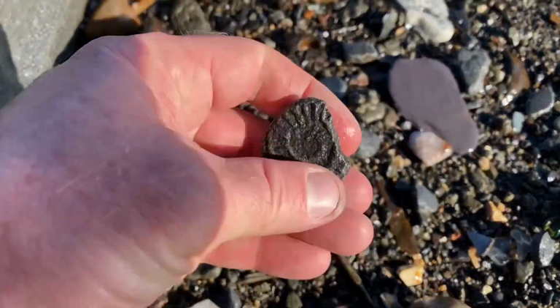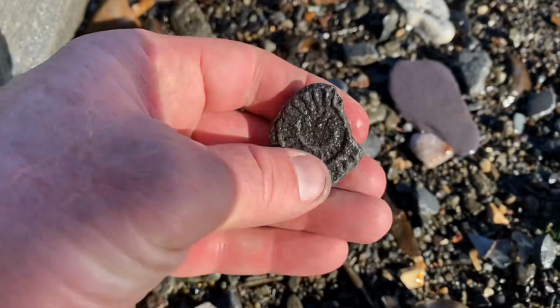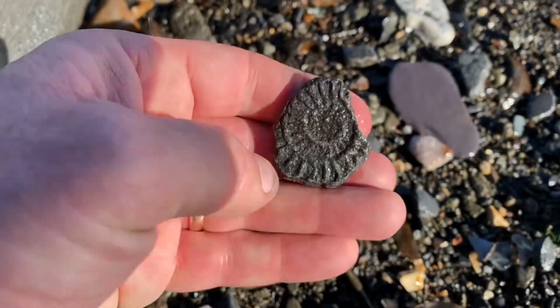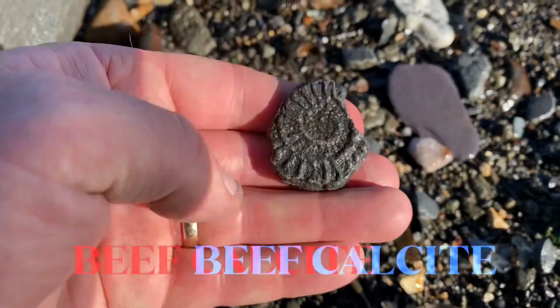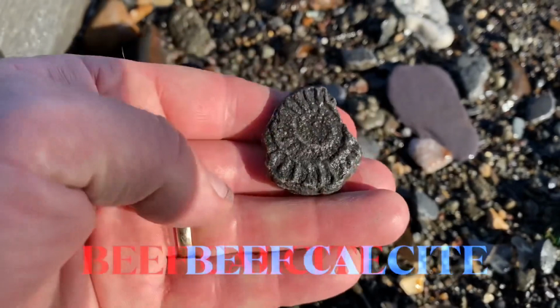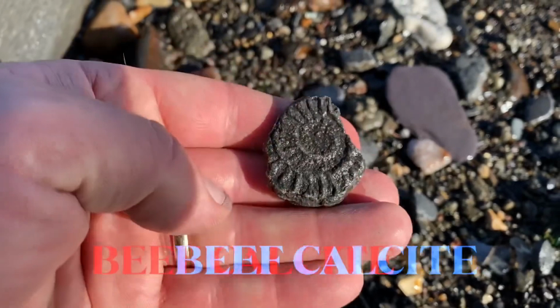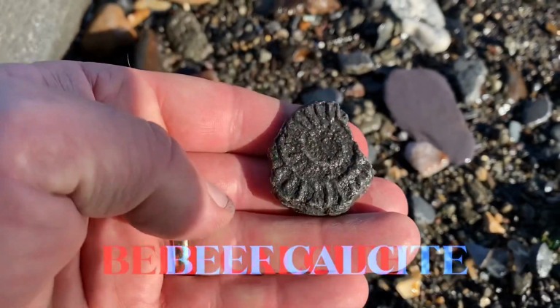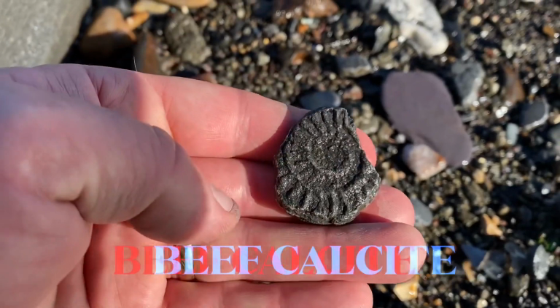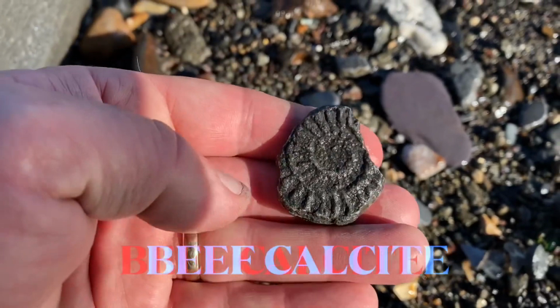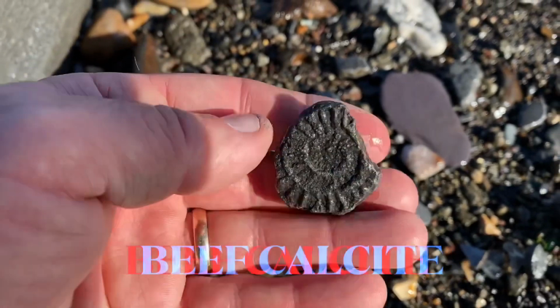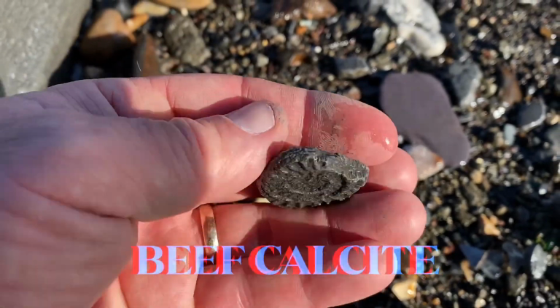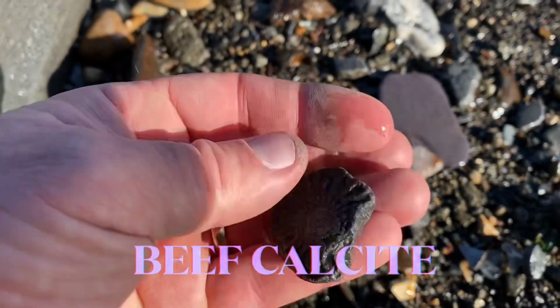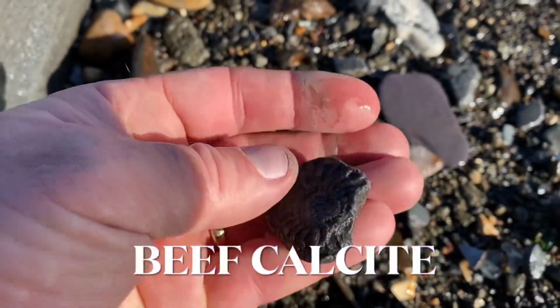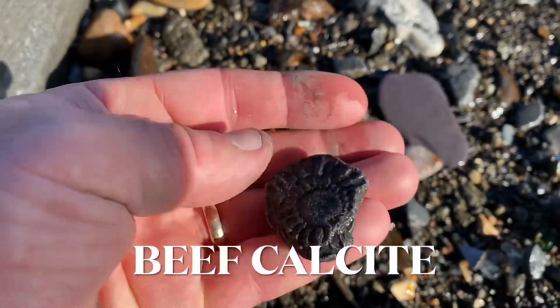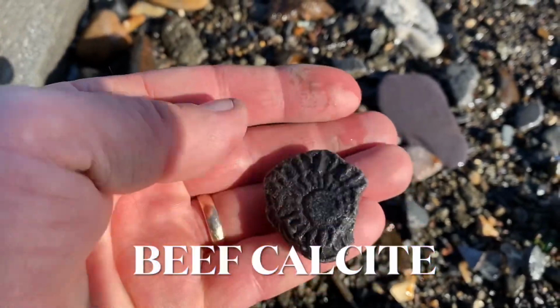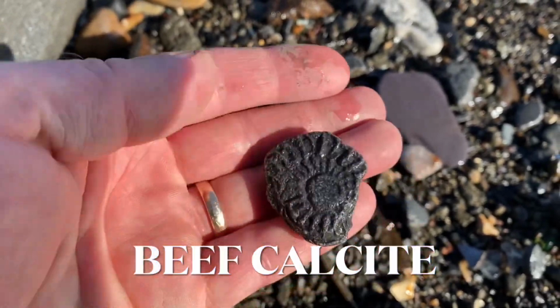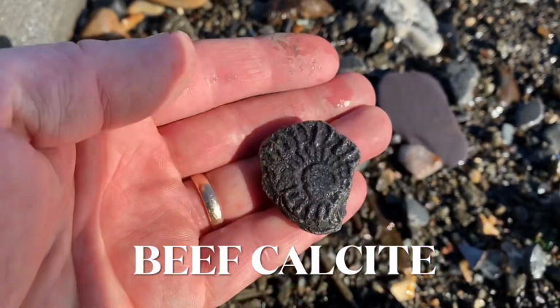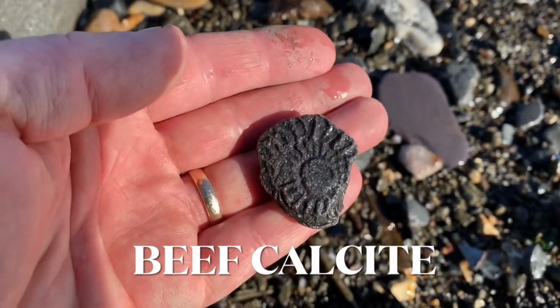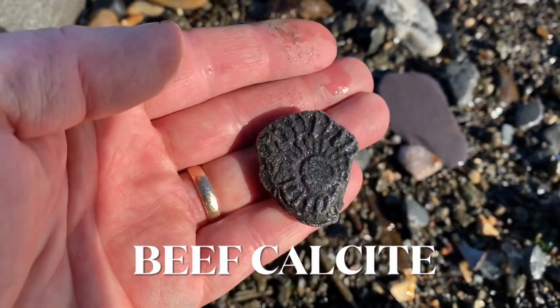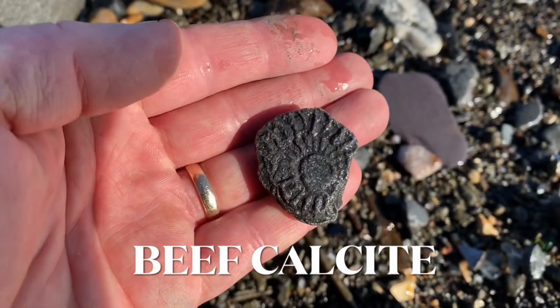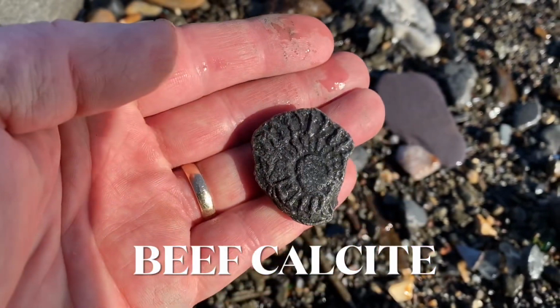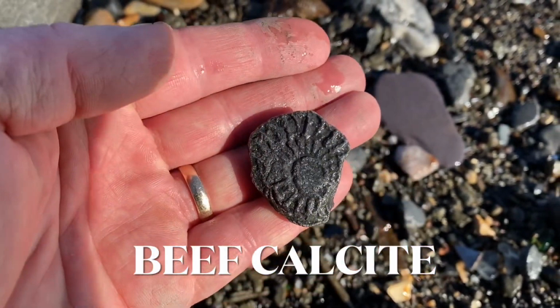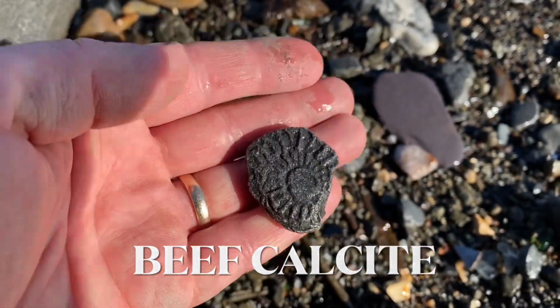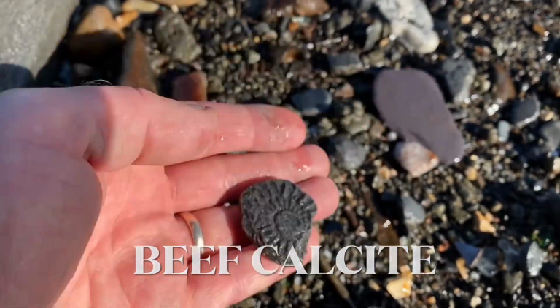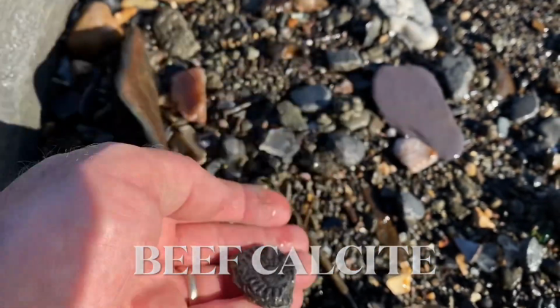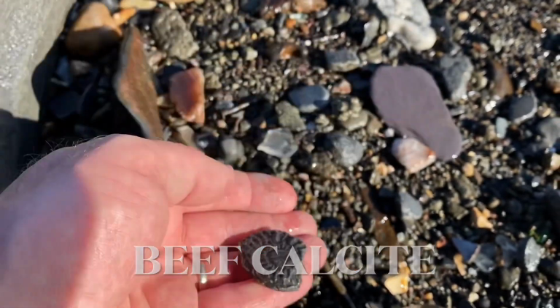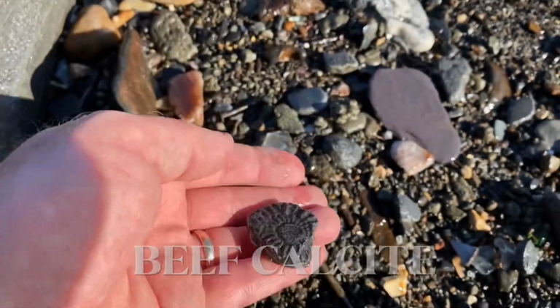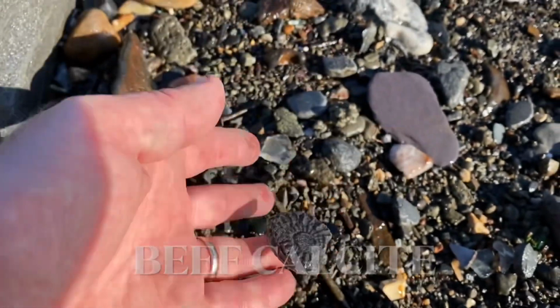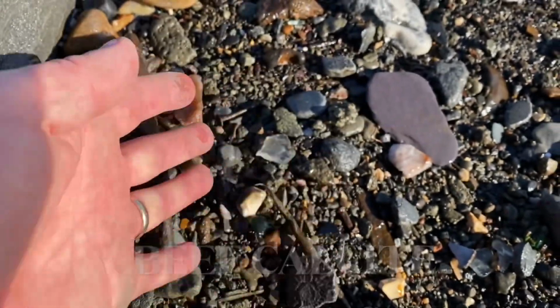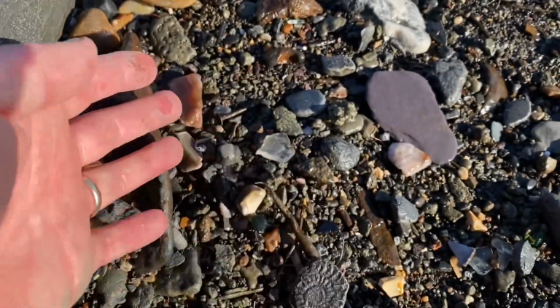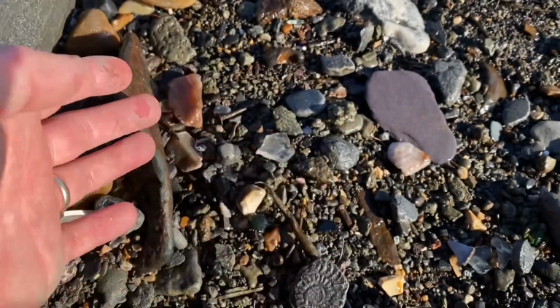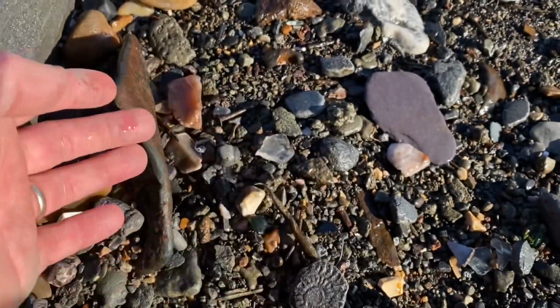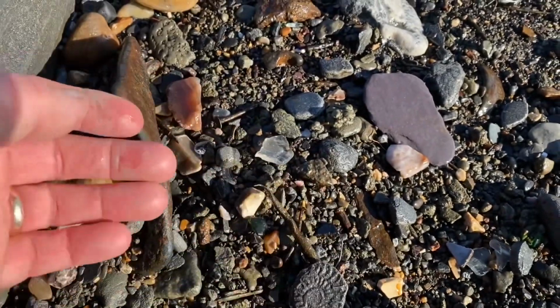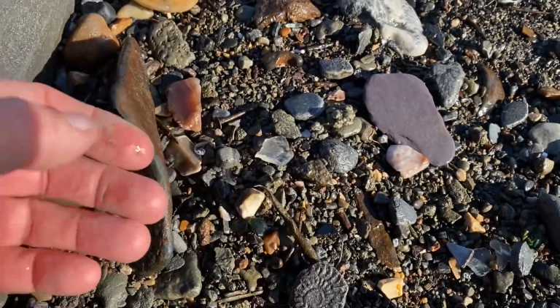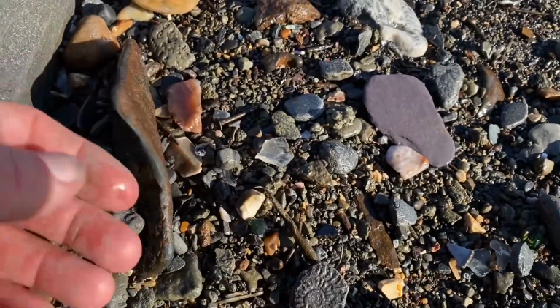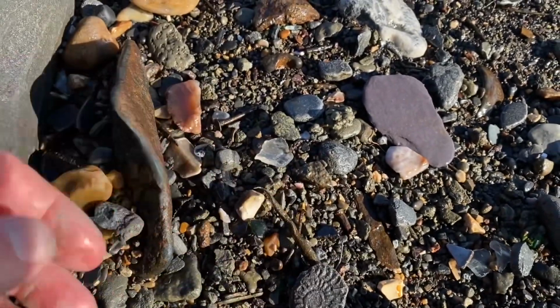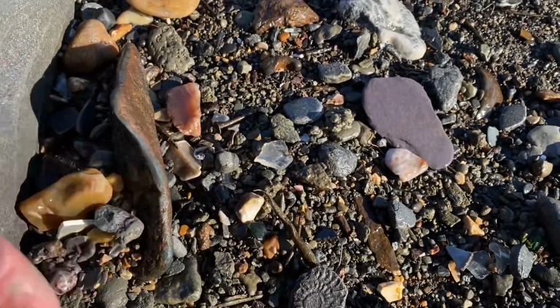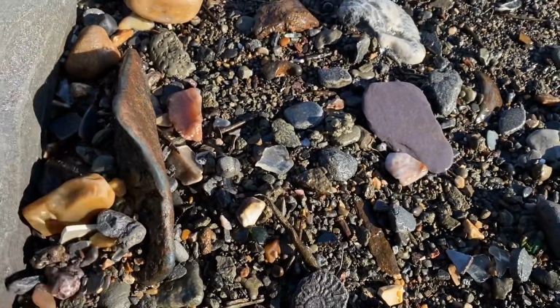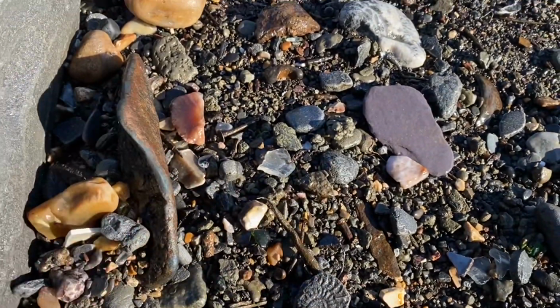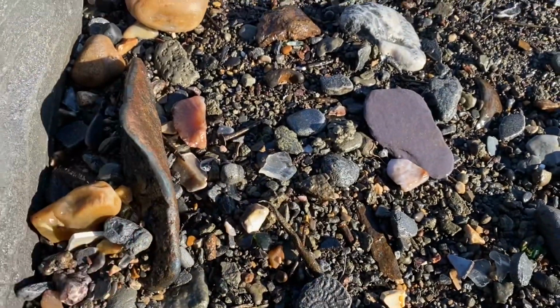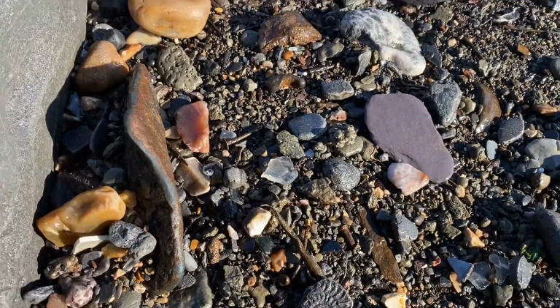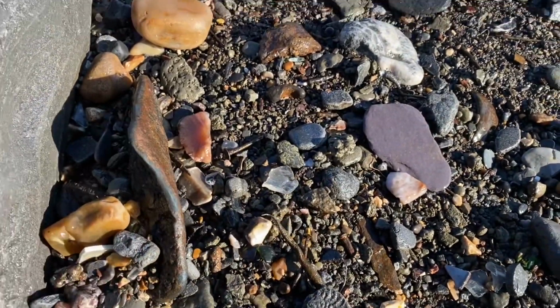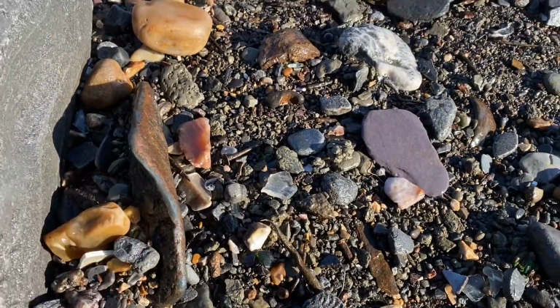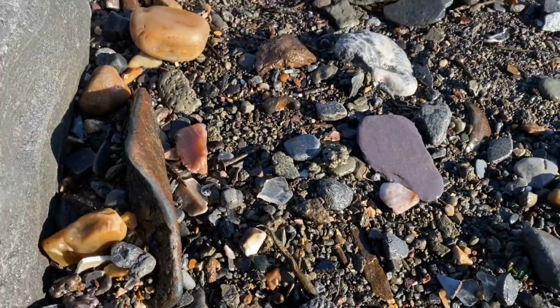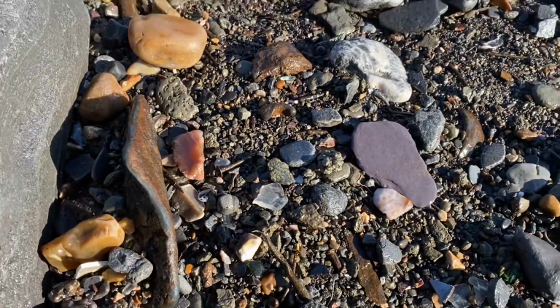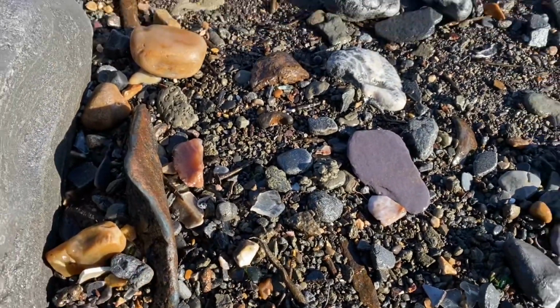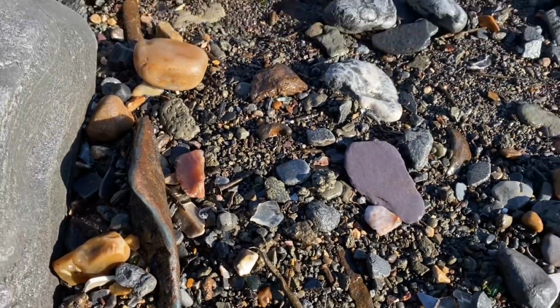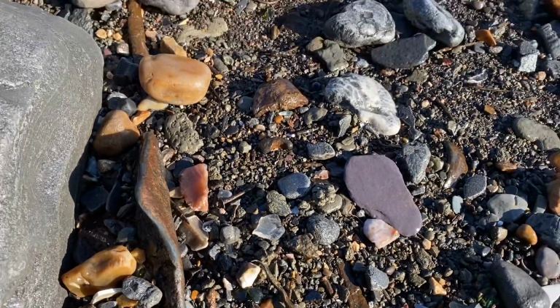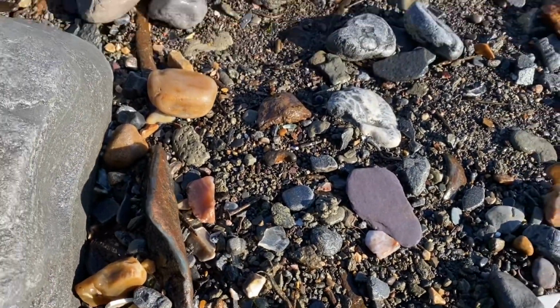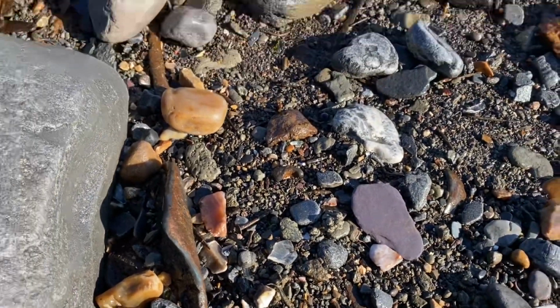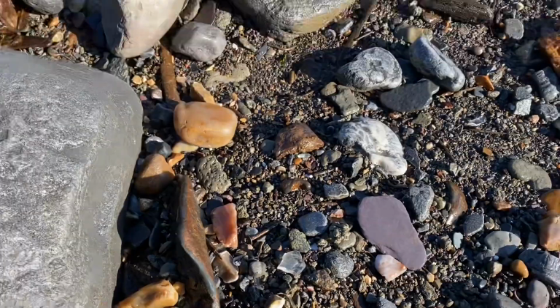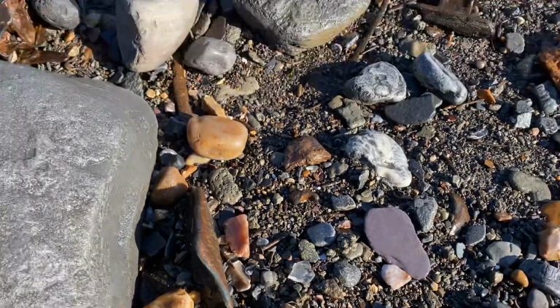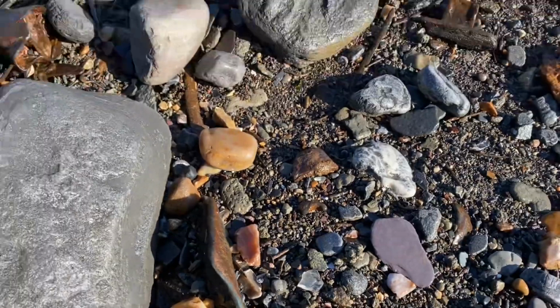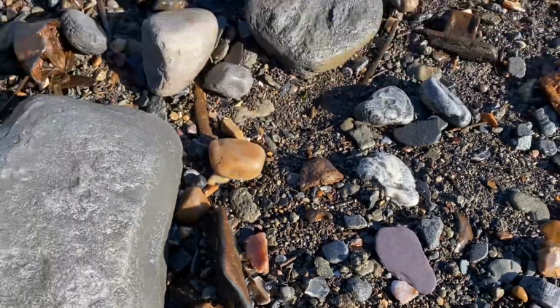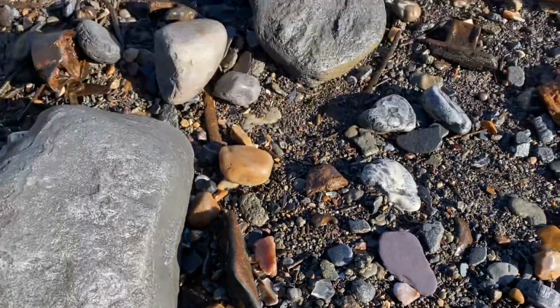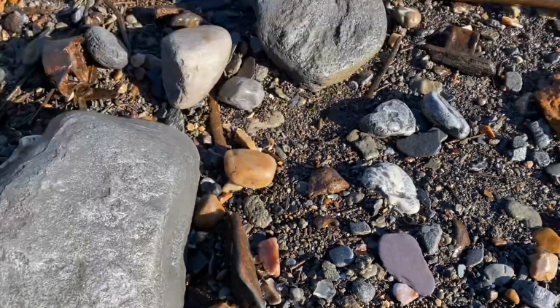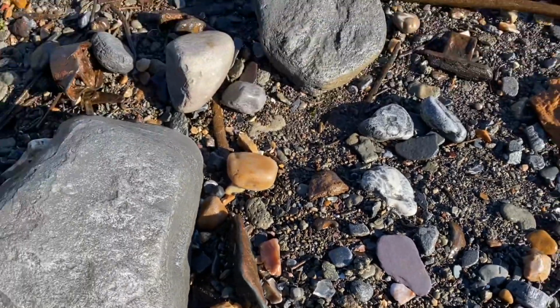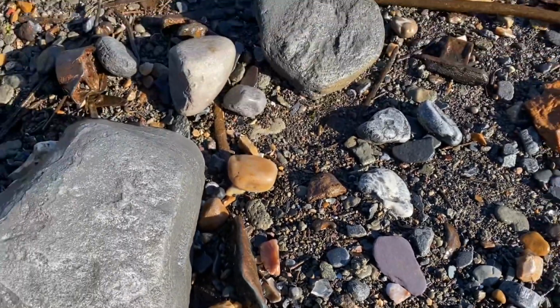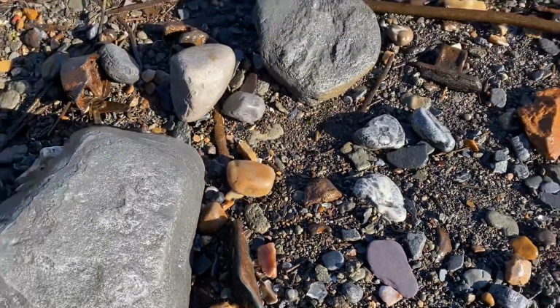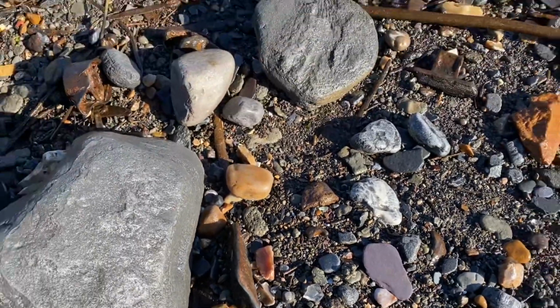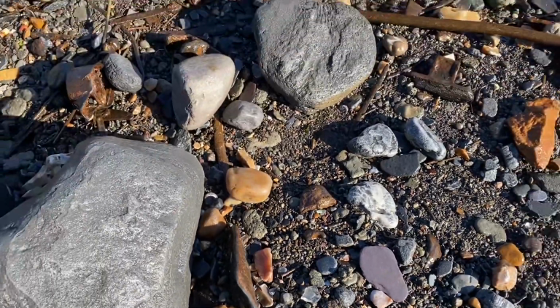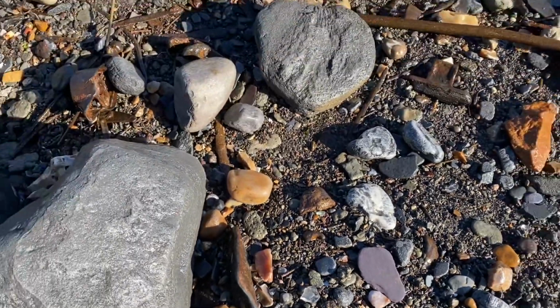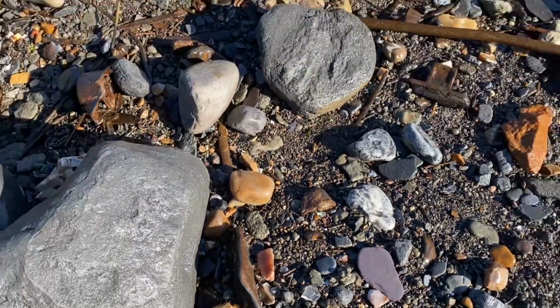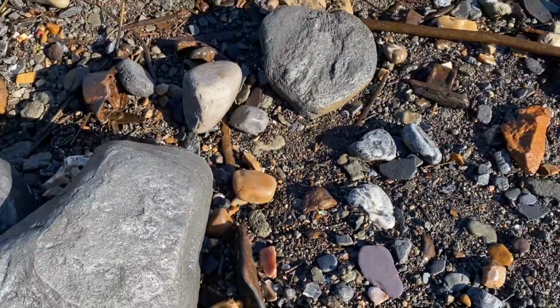Here's an ammonite preserved in beef calcite — fibrous calcium carbonate. I'll leave that for others to find.